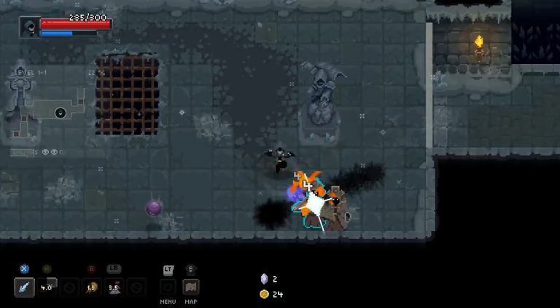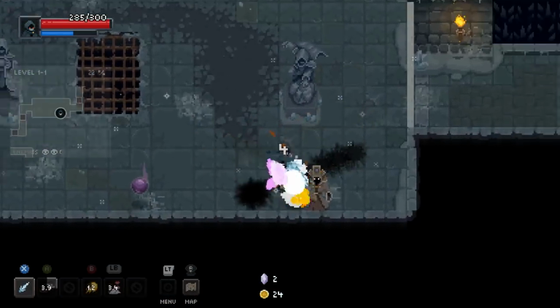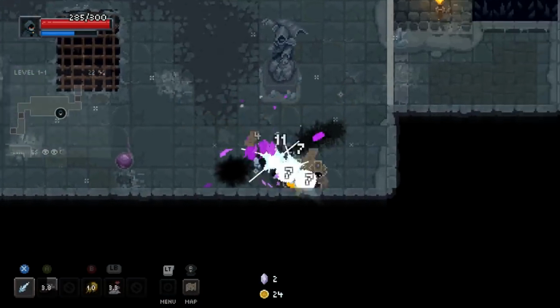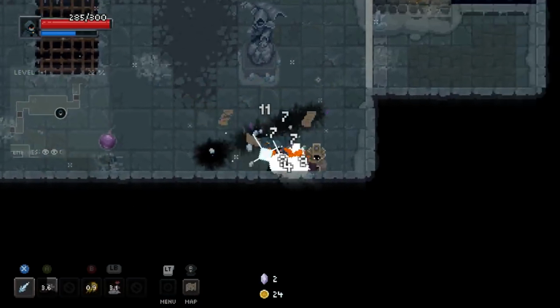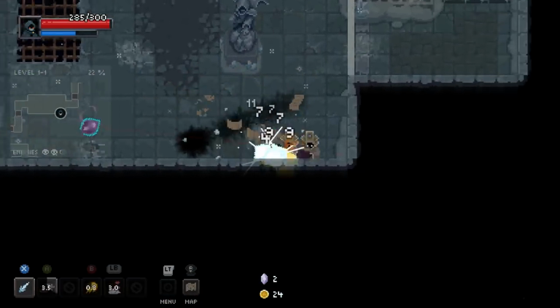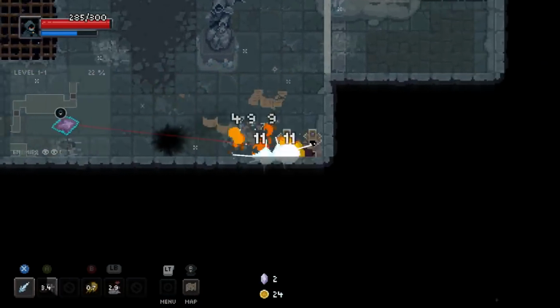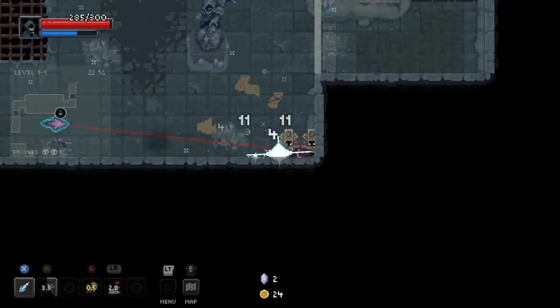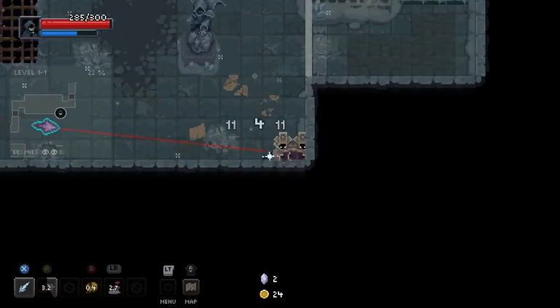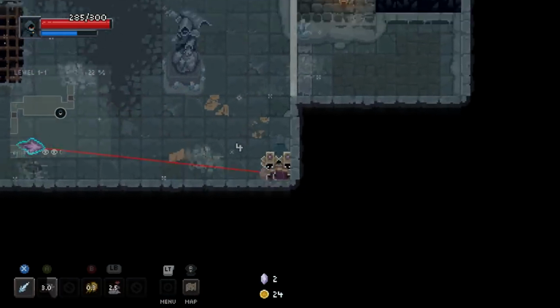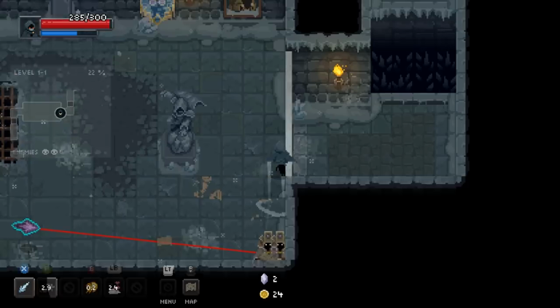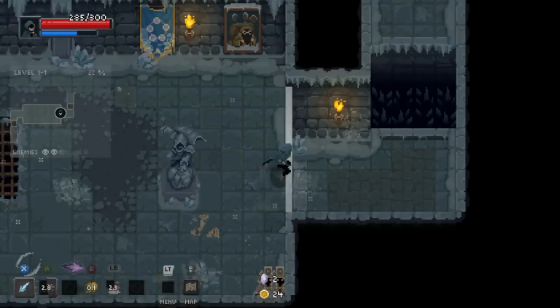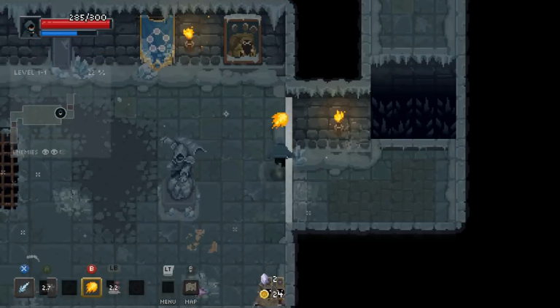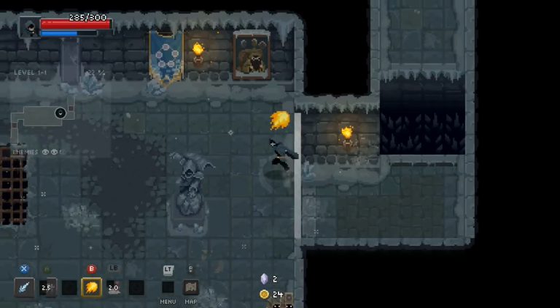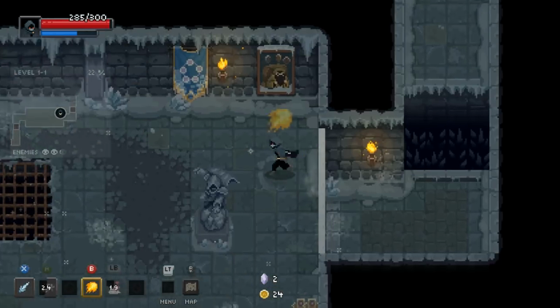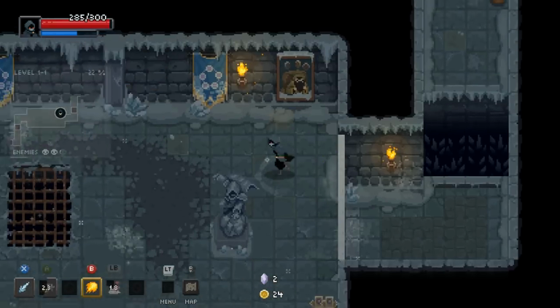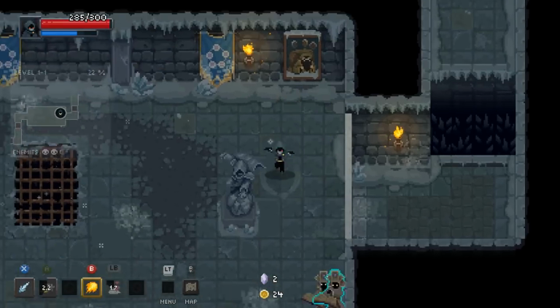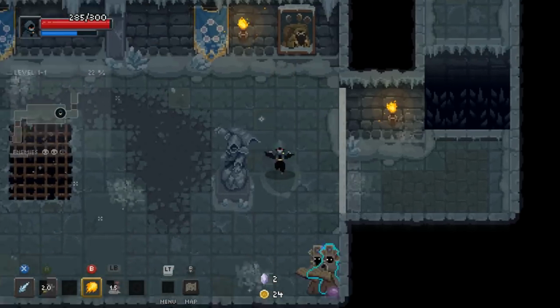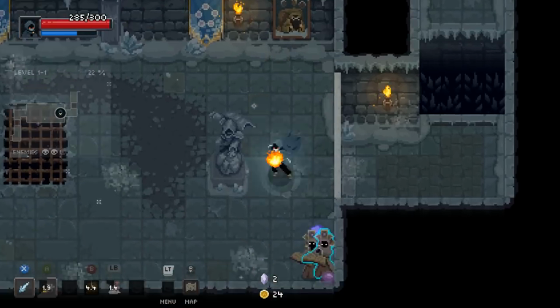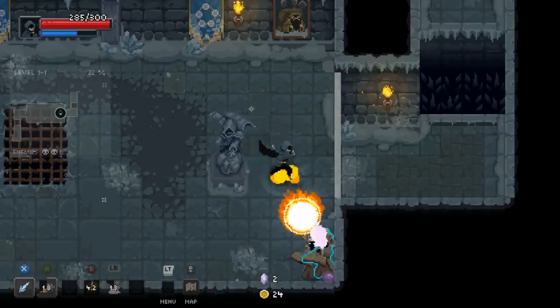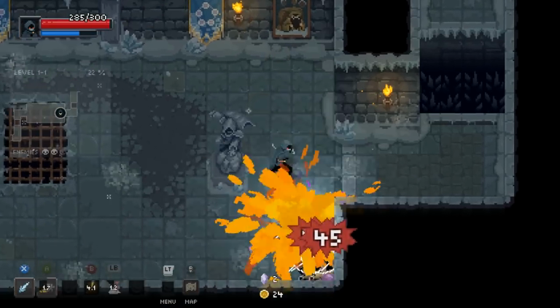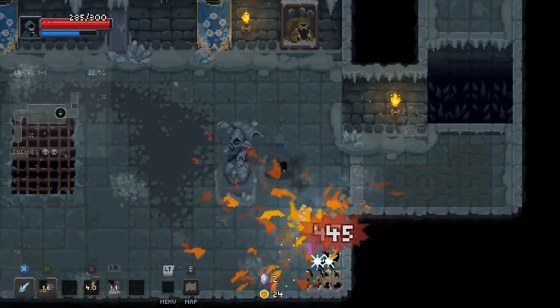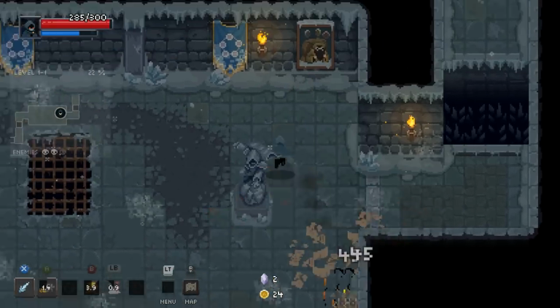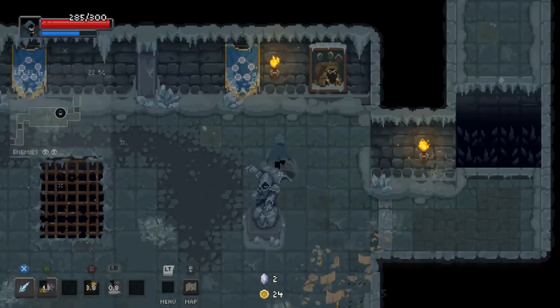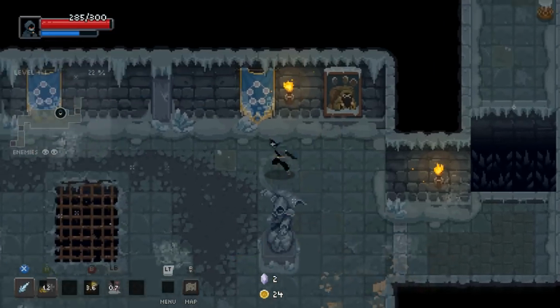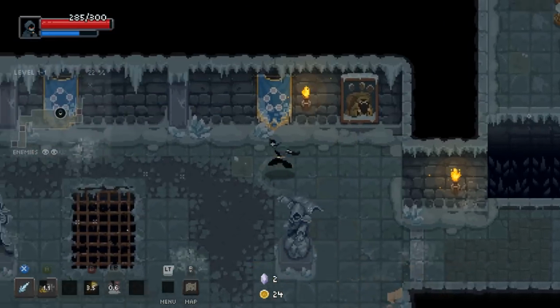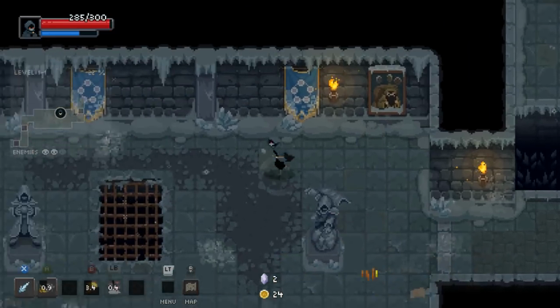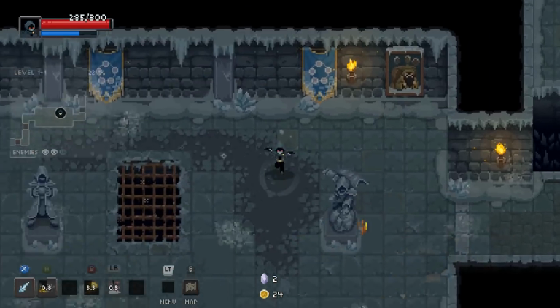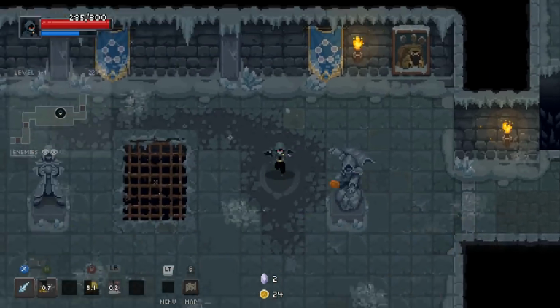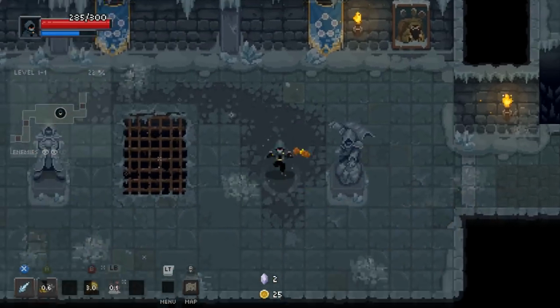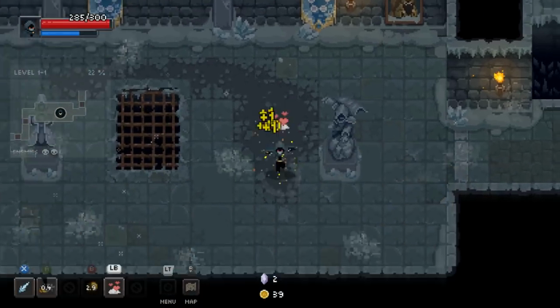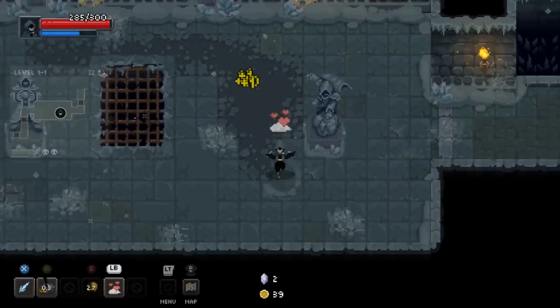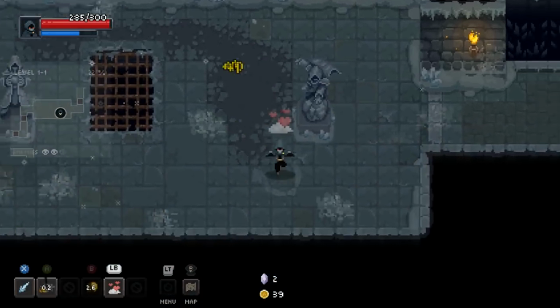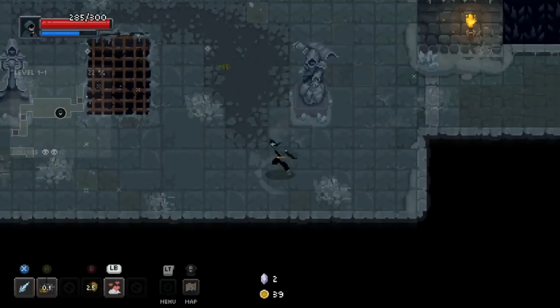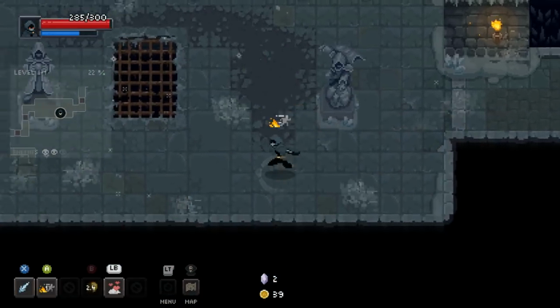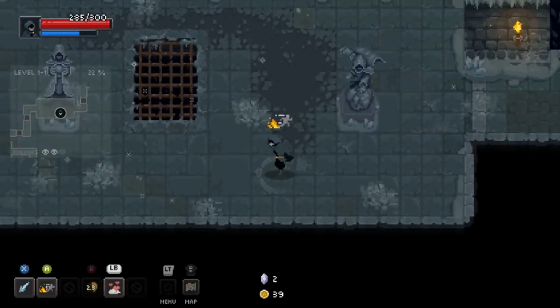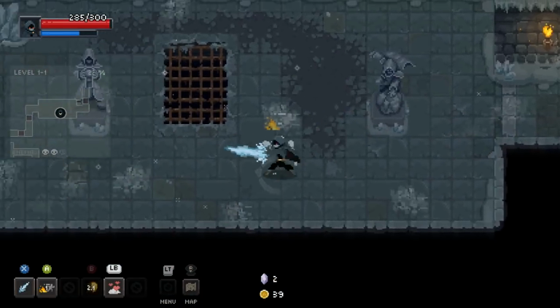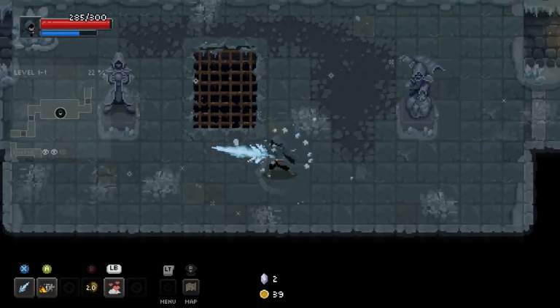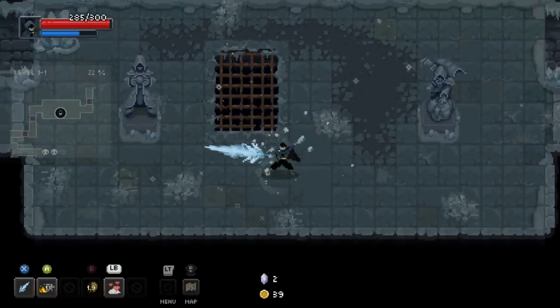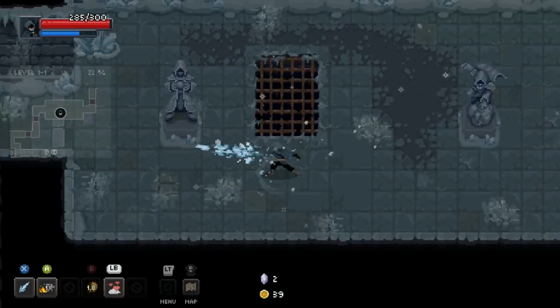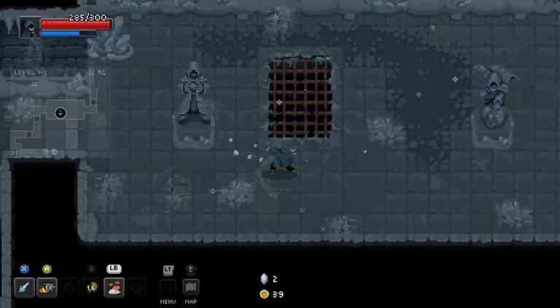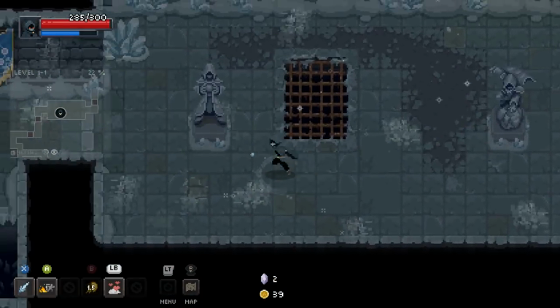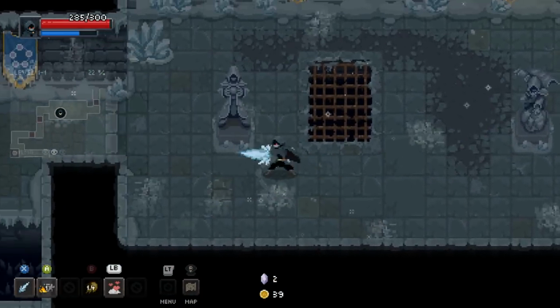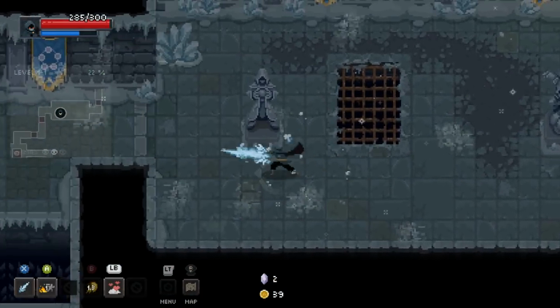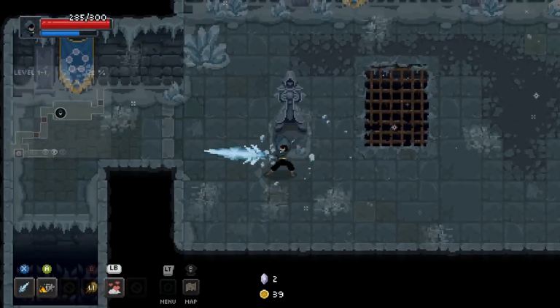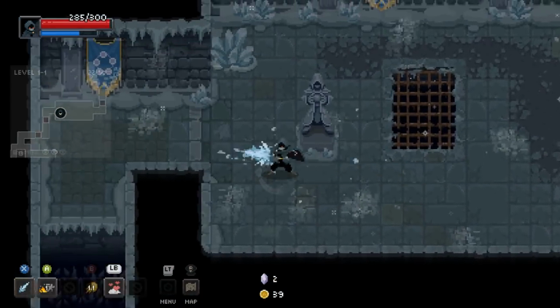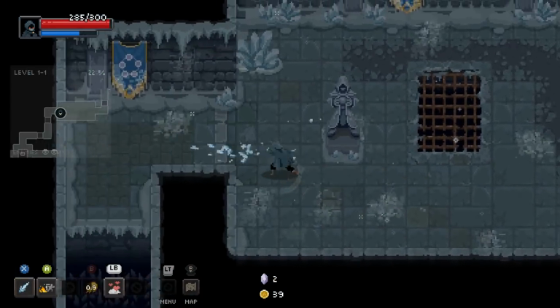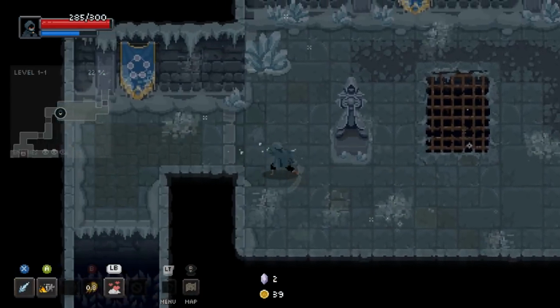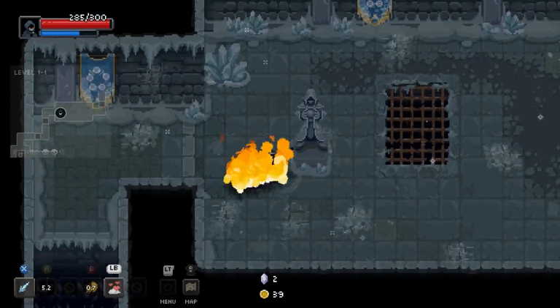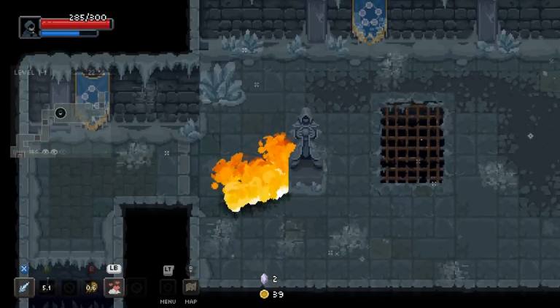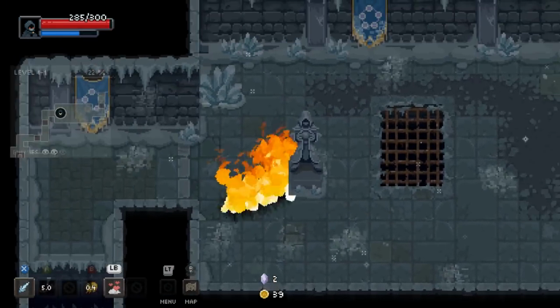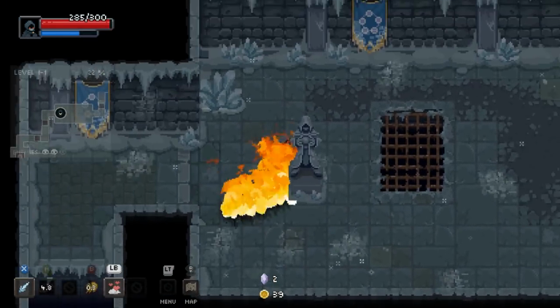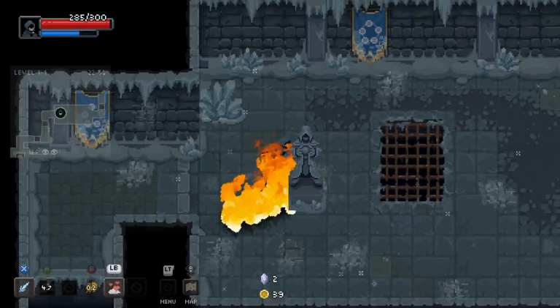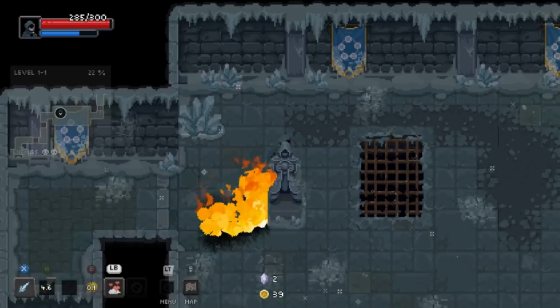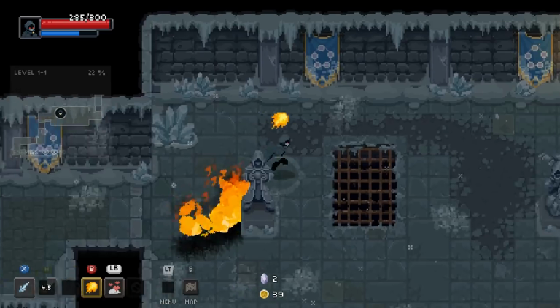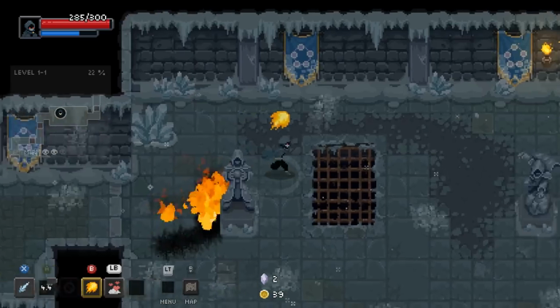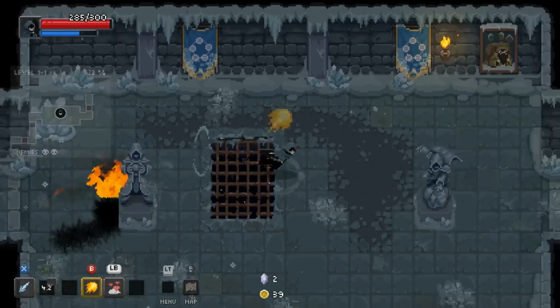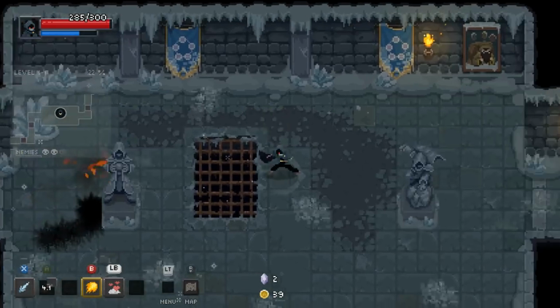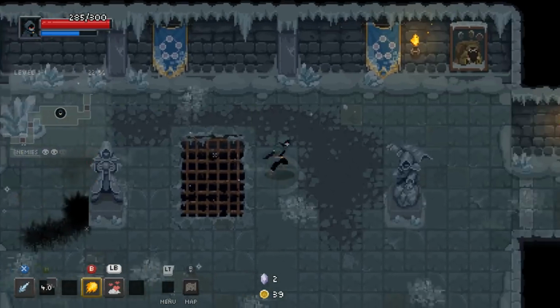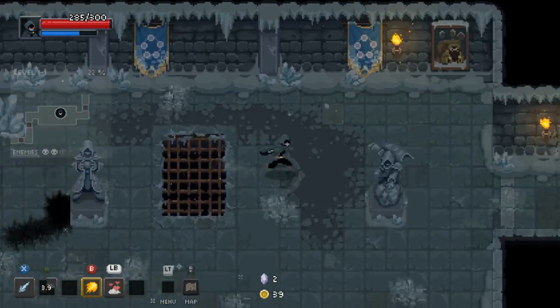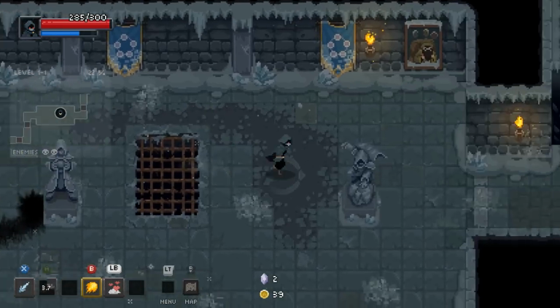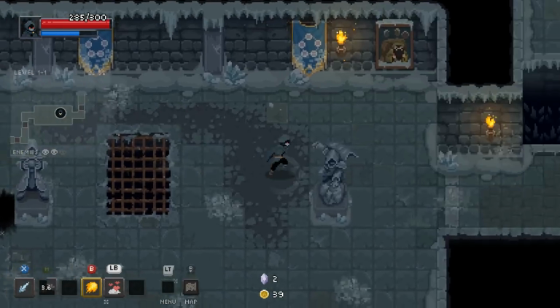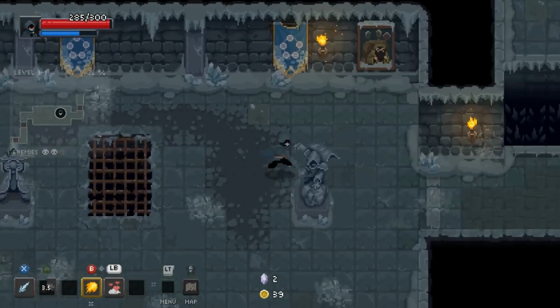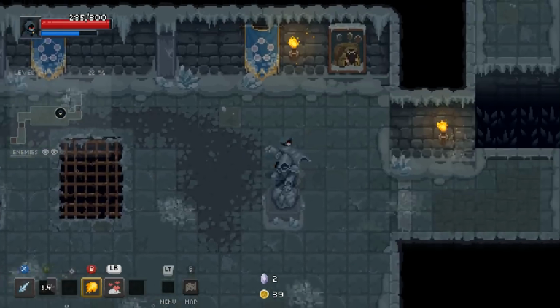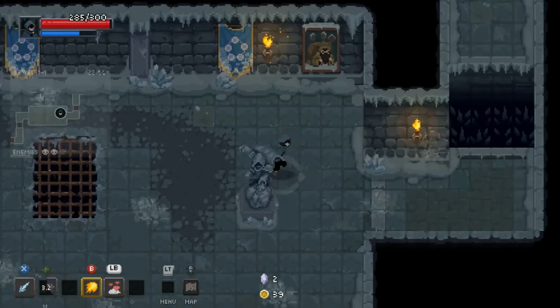Send that up, get the stabs. Not a big fan of the Ice Dagger — it doesn't stun lock very well. We'll see.